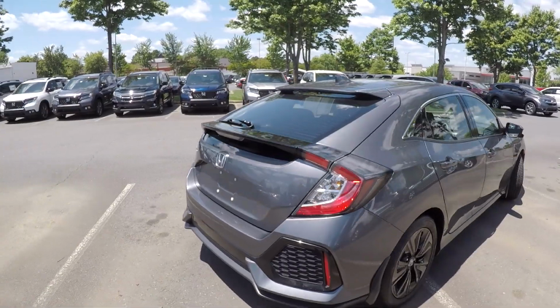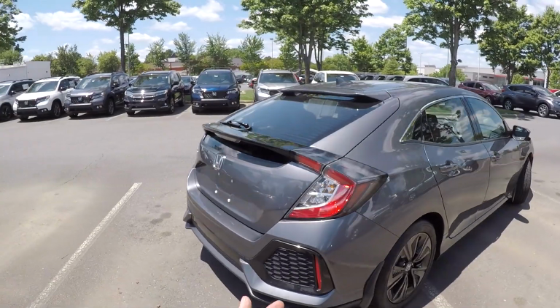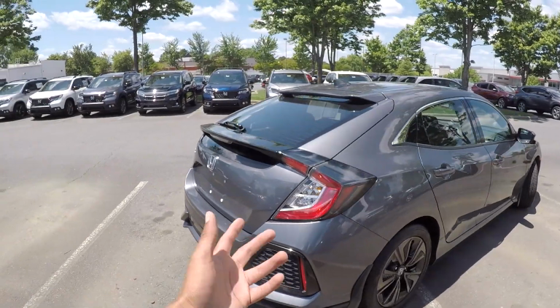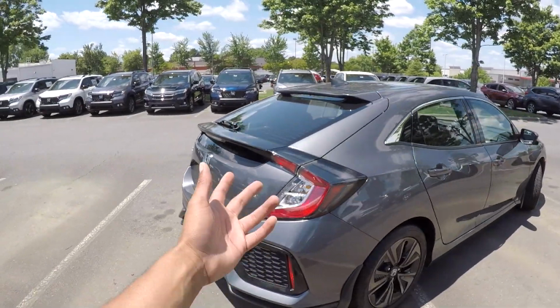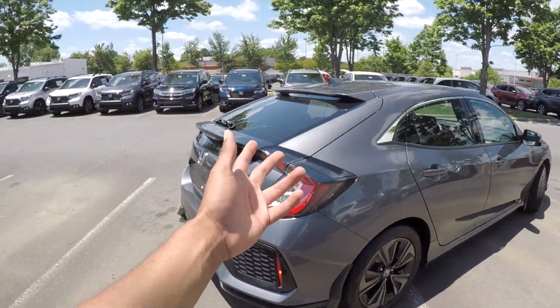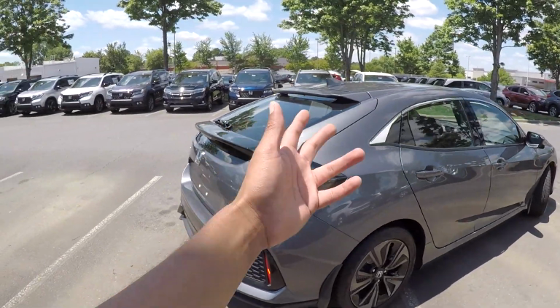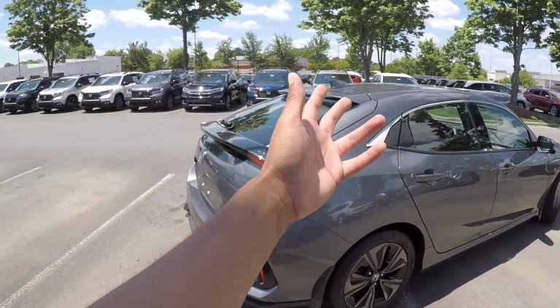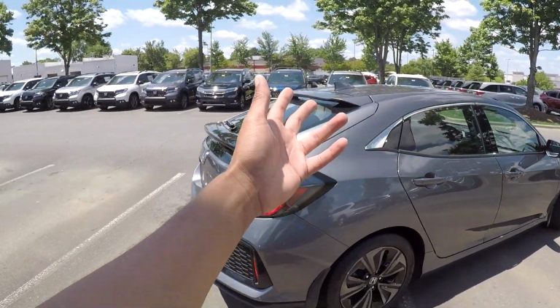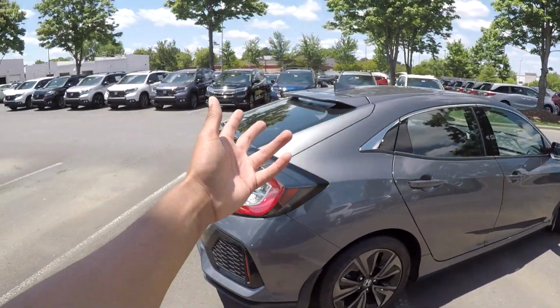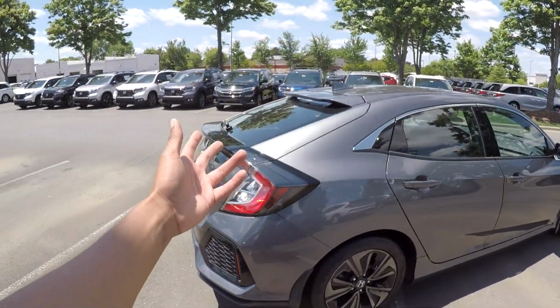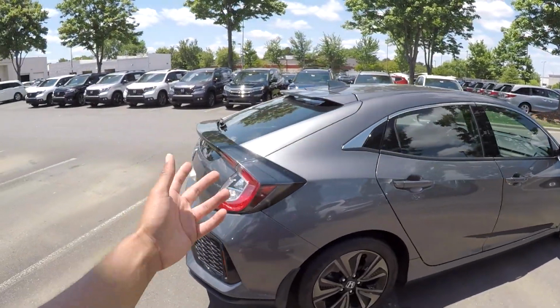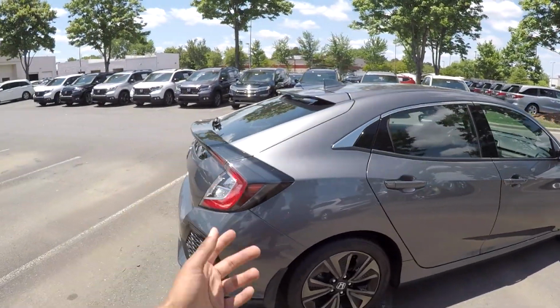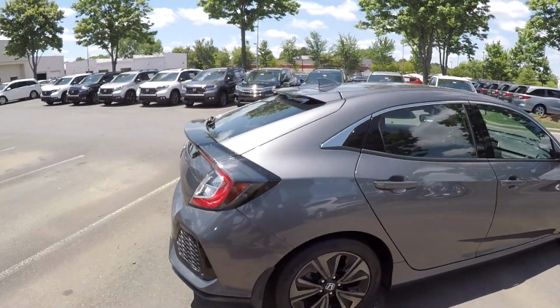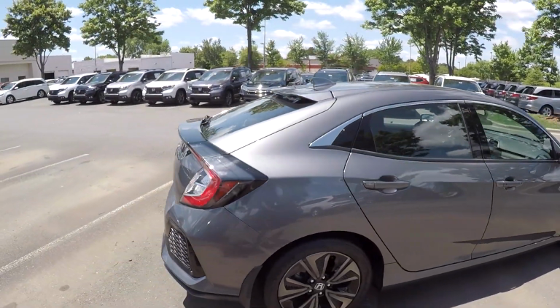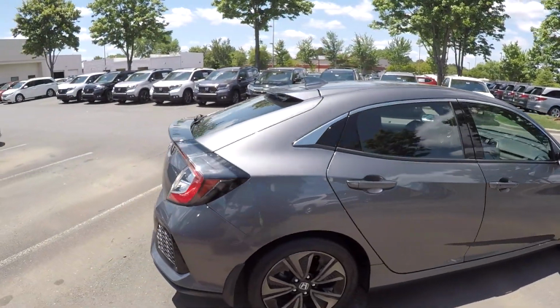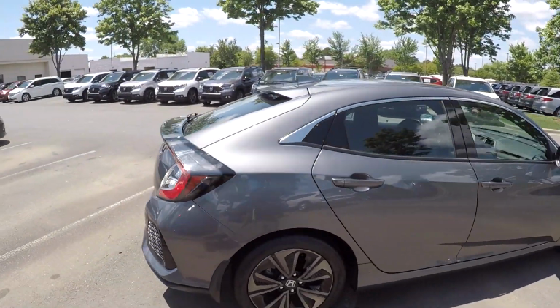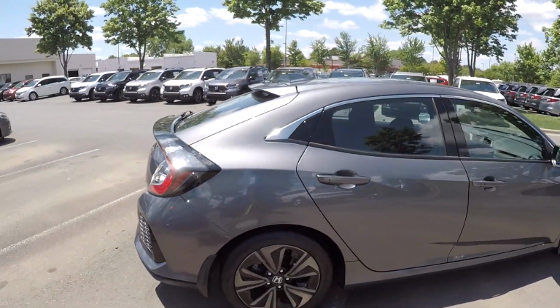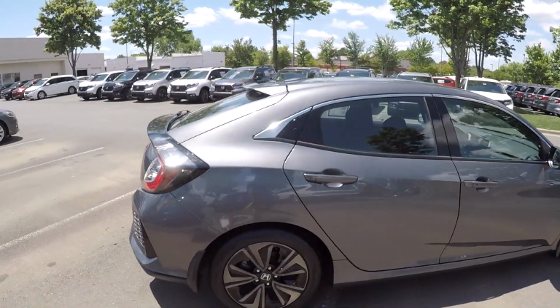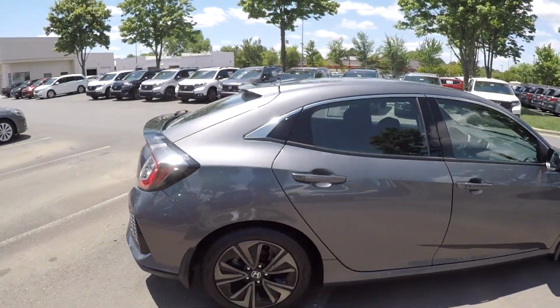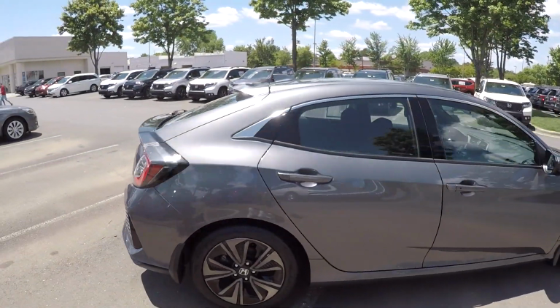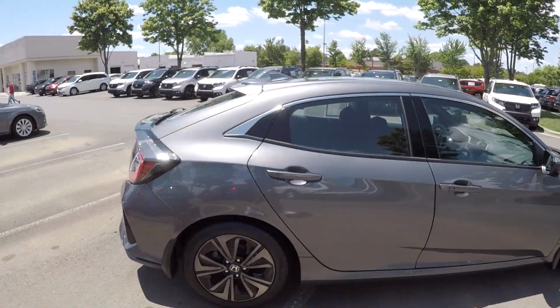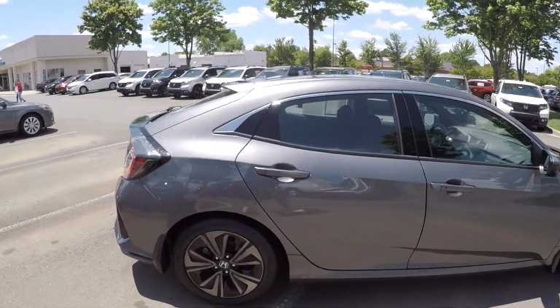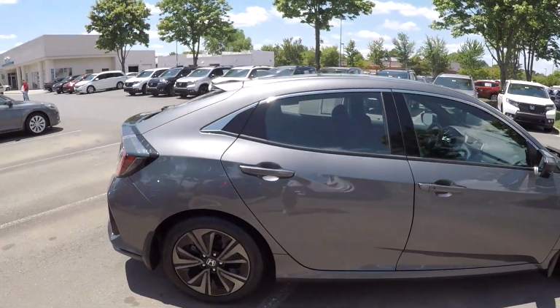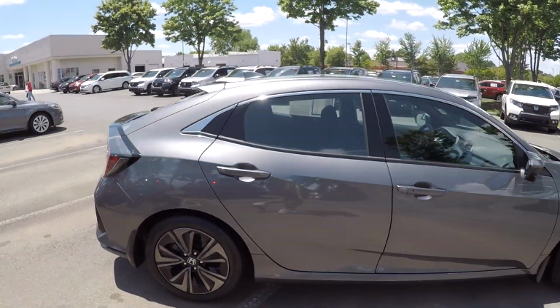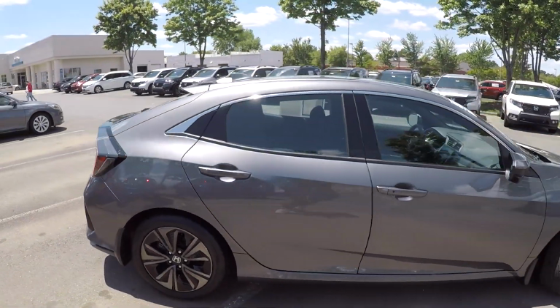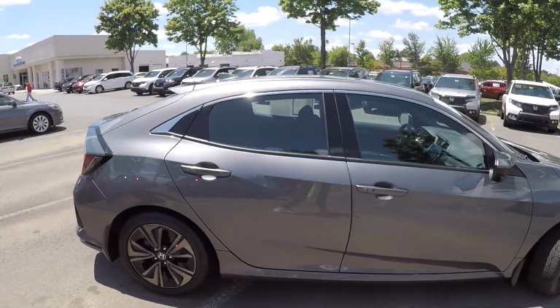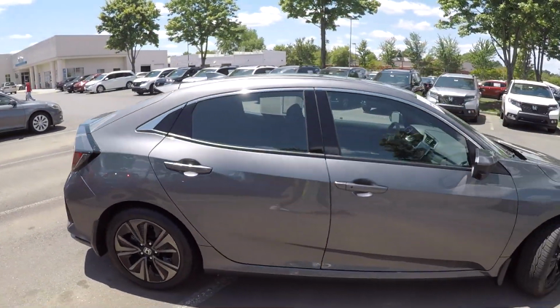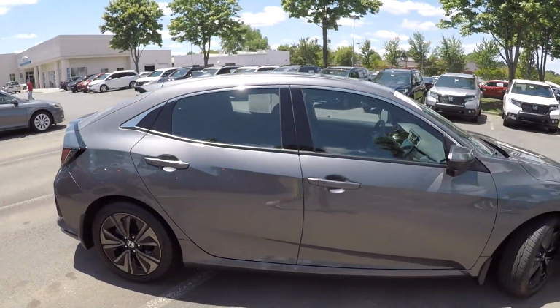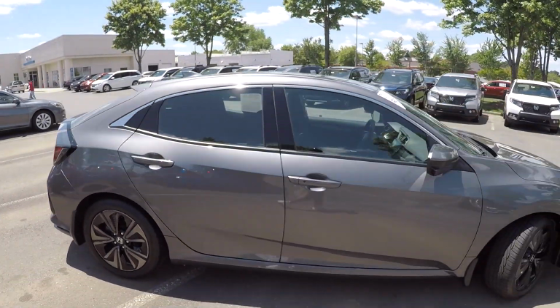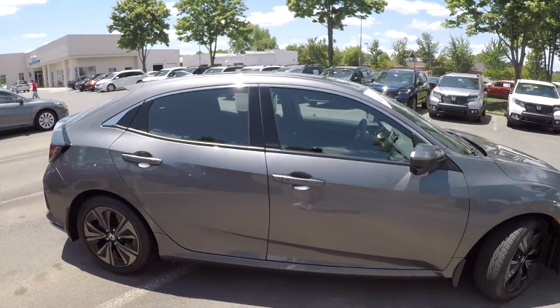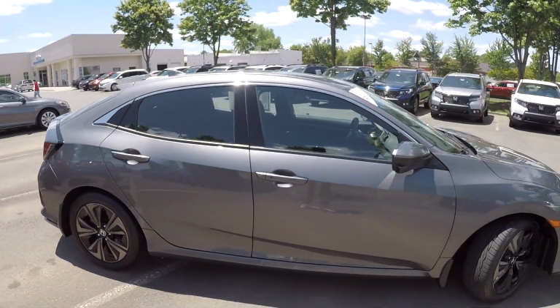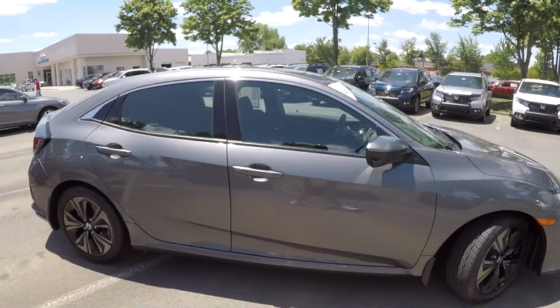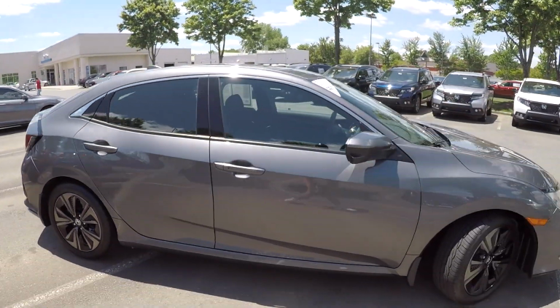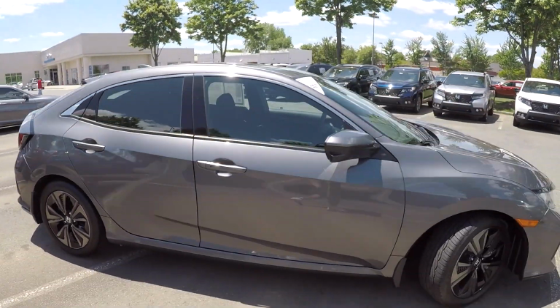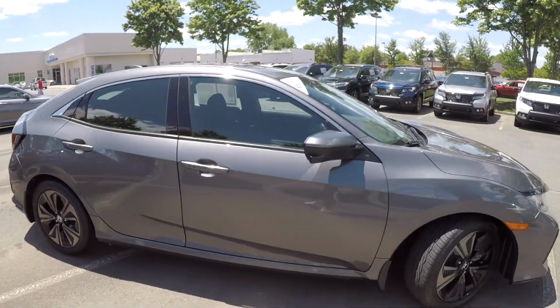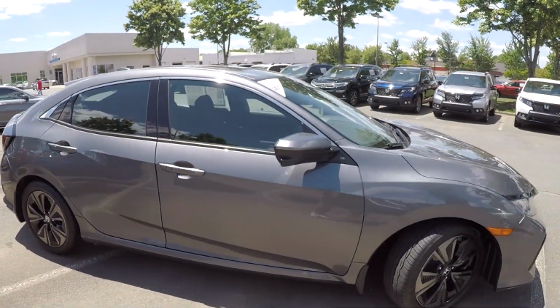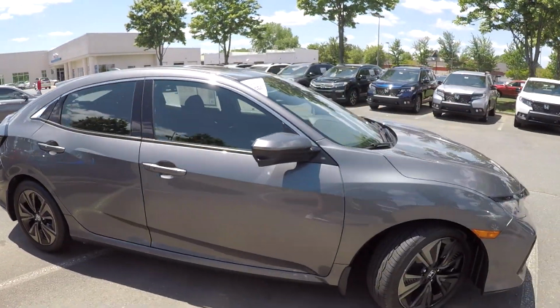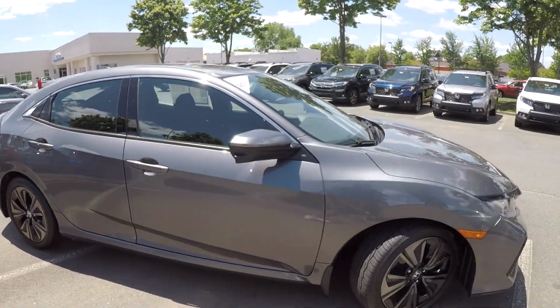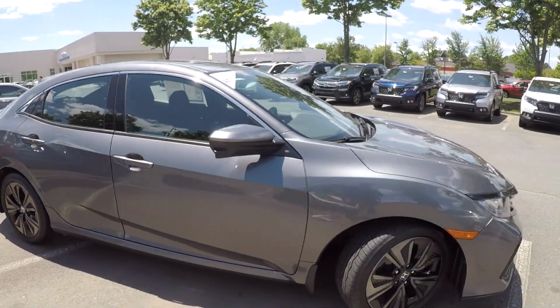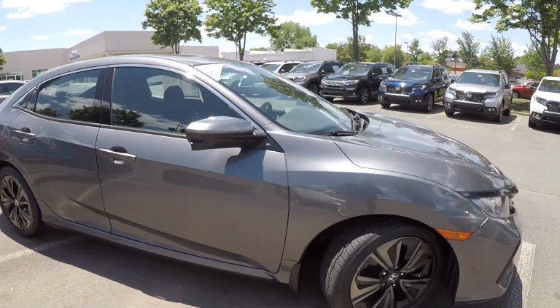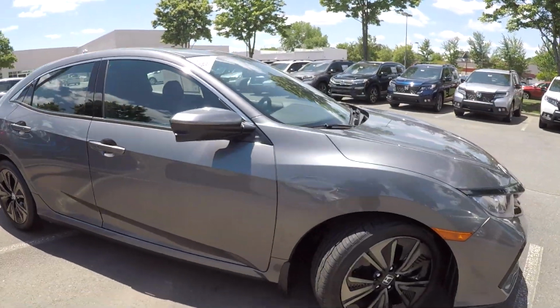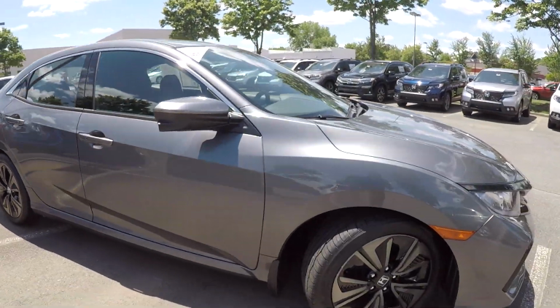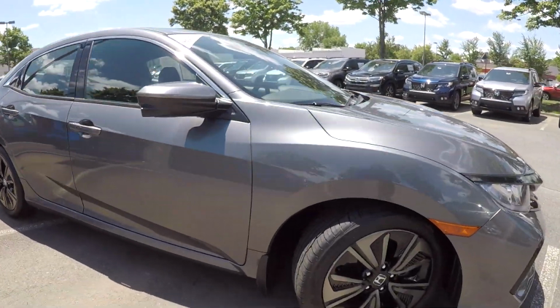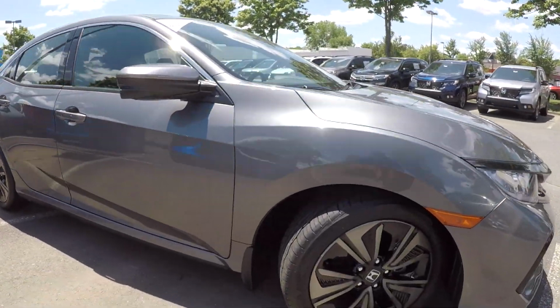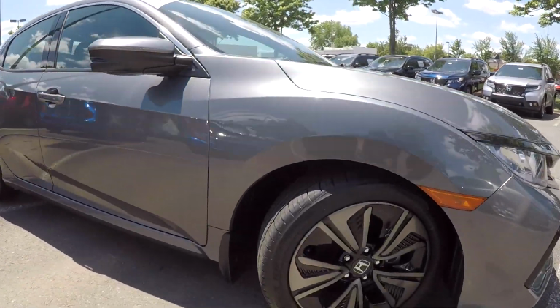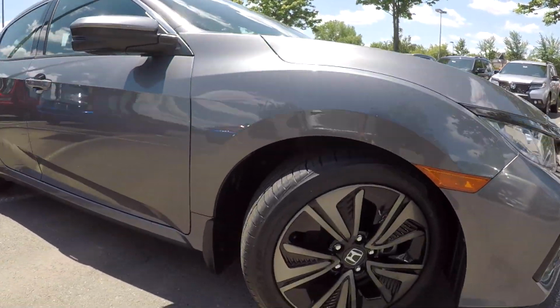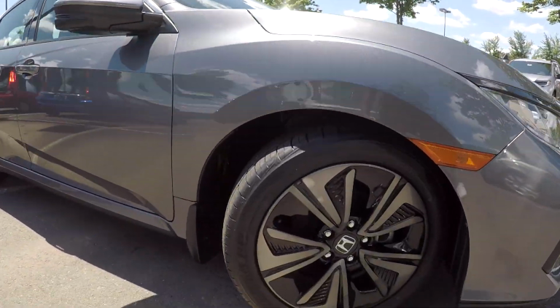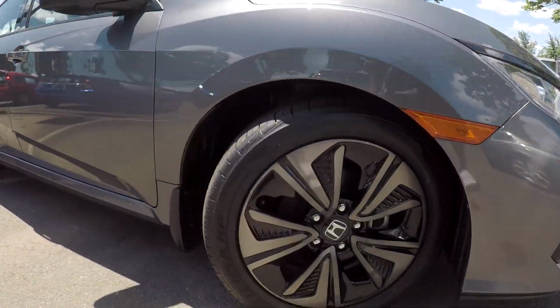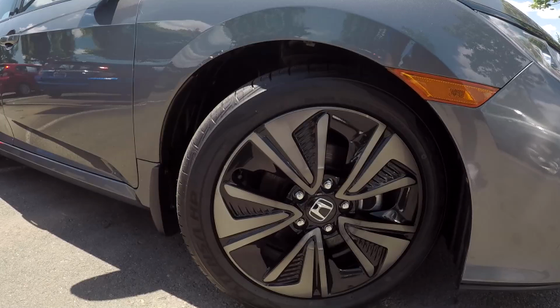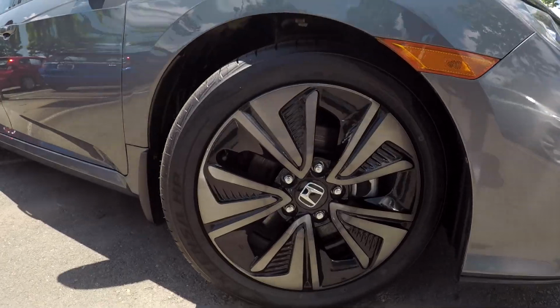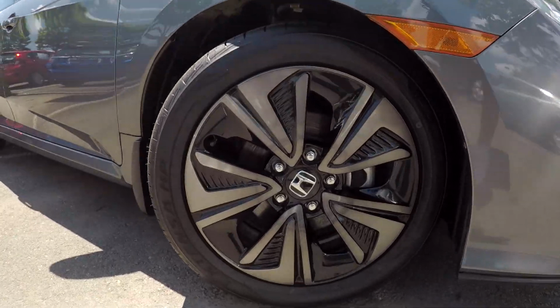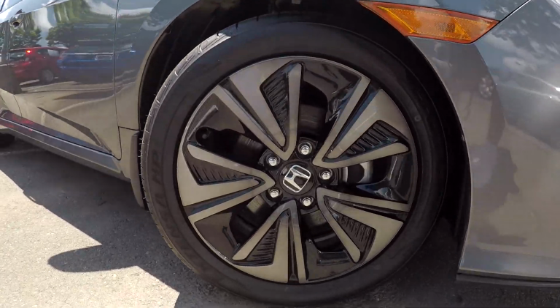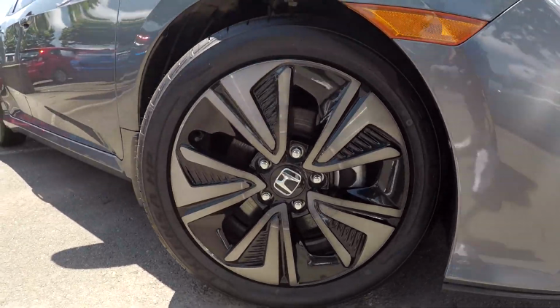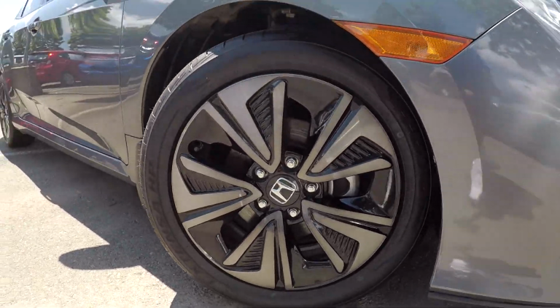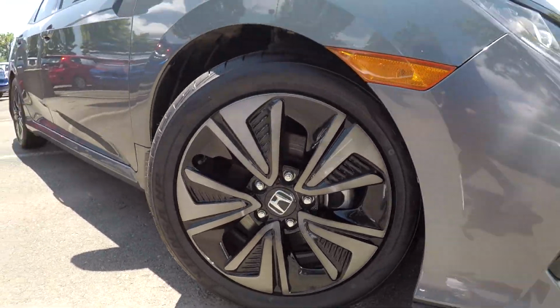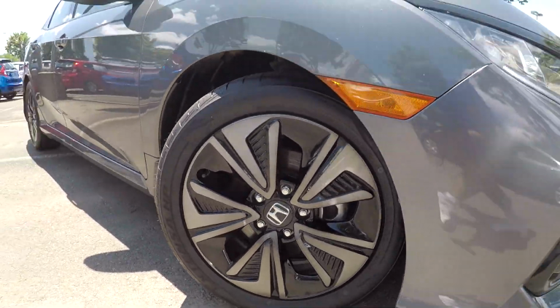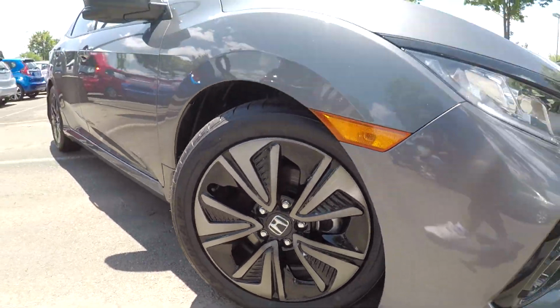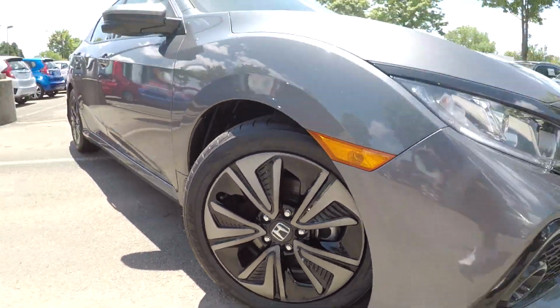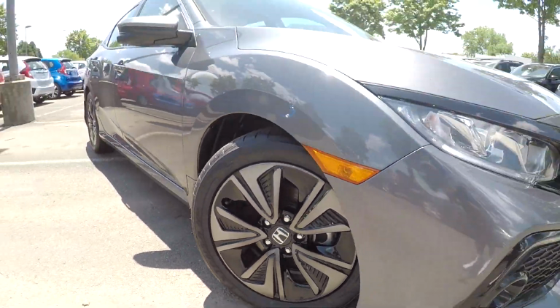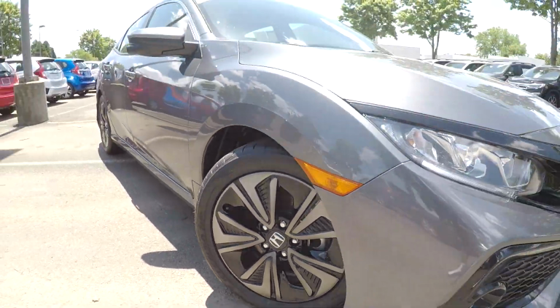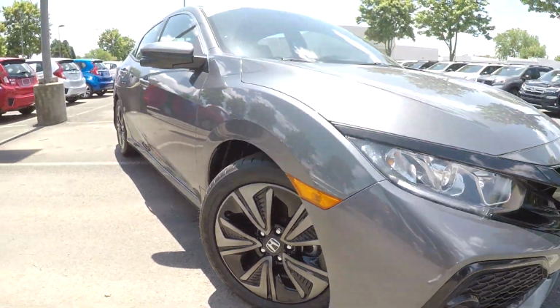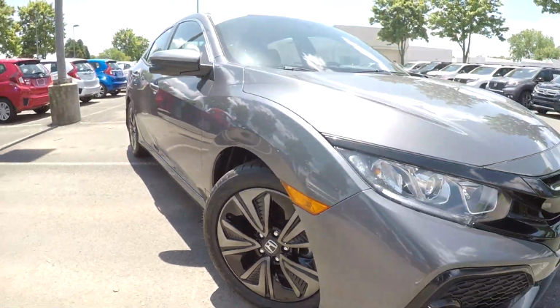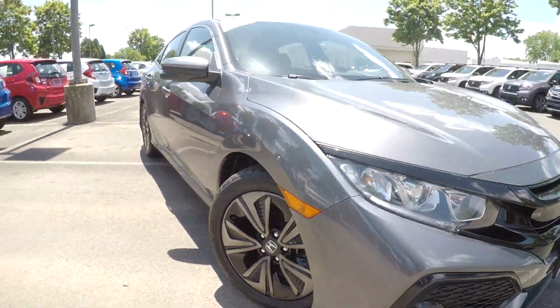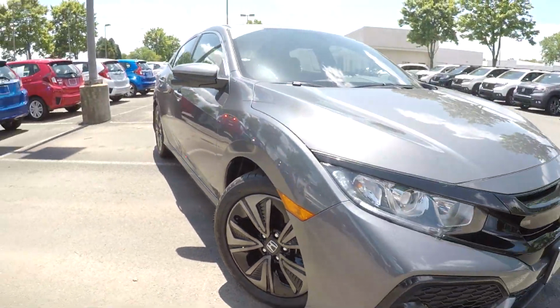You are going to see that you're going to have a nice spoiler back here for your rear. Coming down here, you're going to have nice clean black alloy wheels.